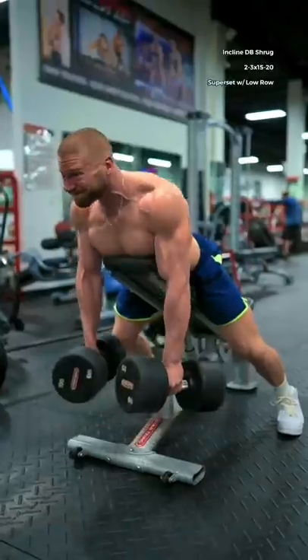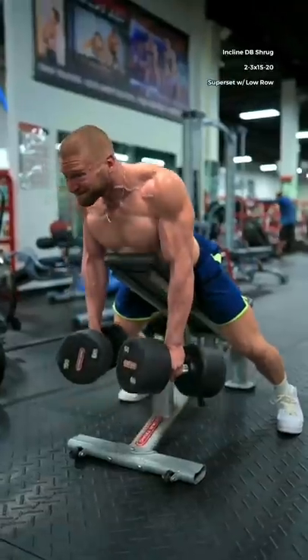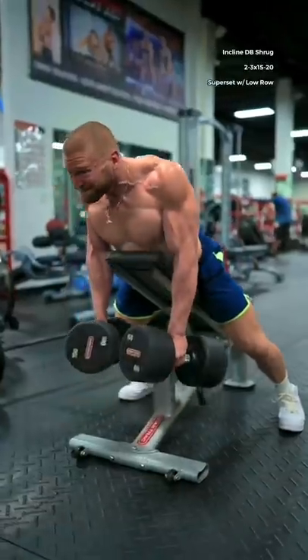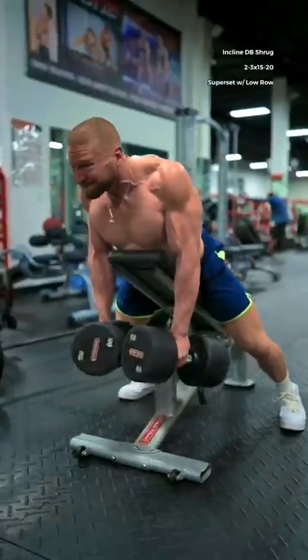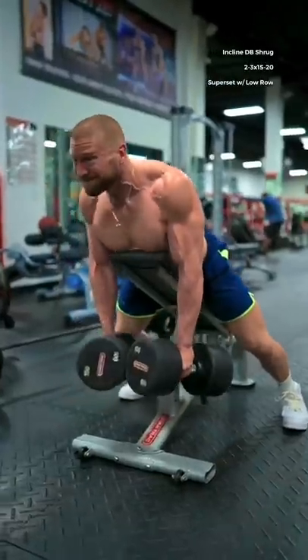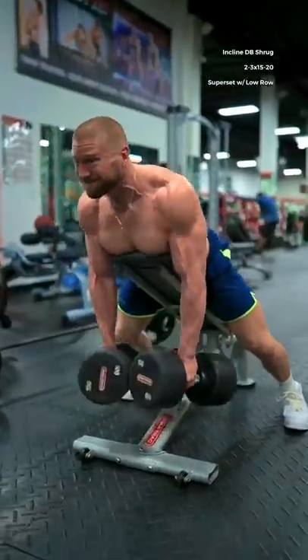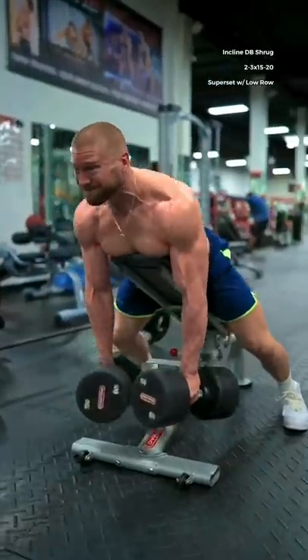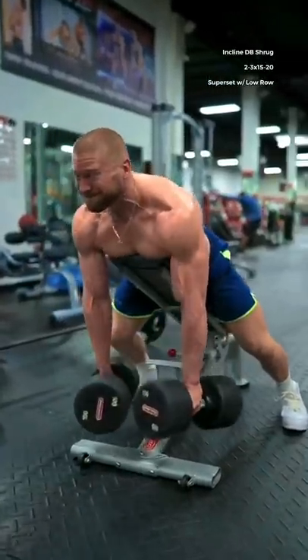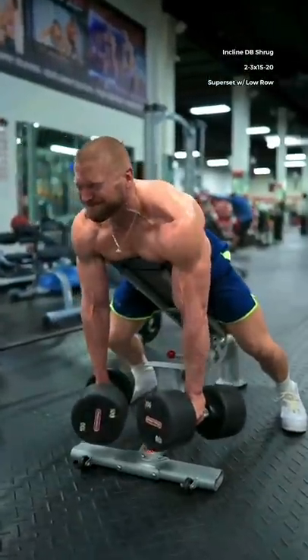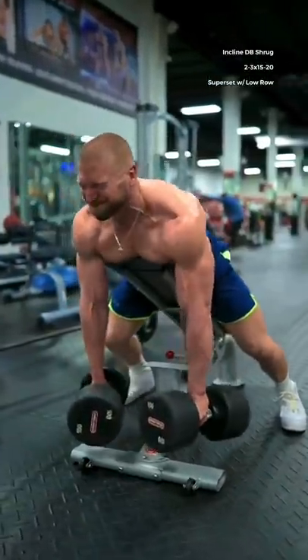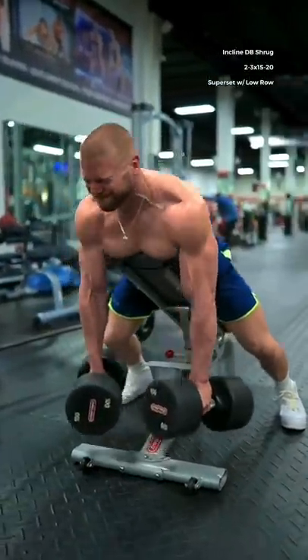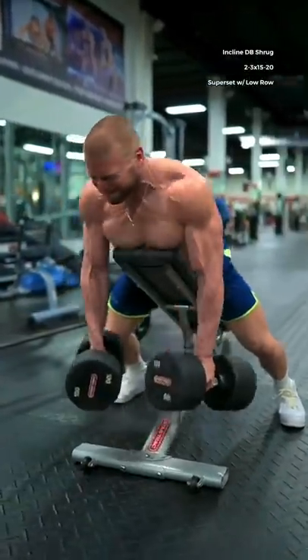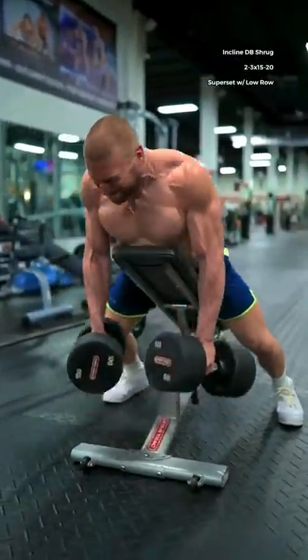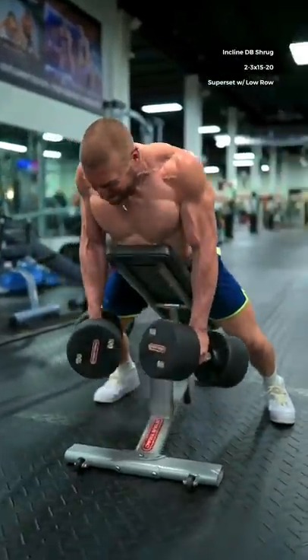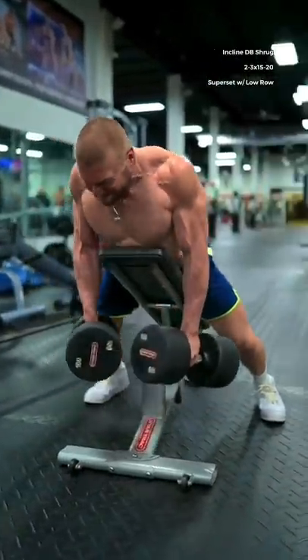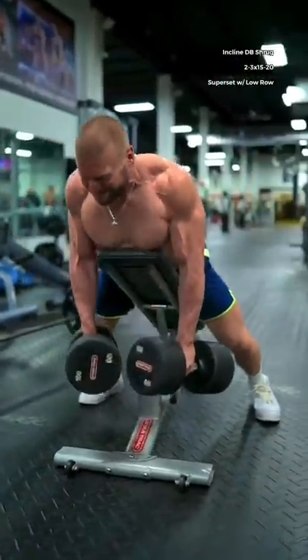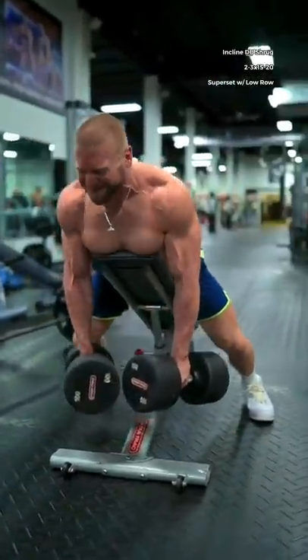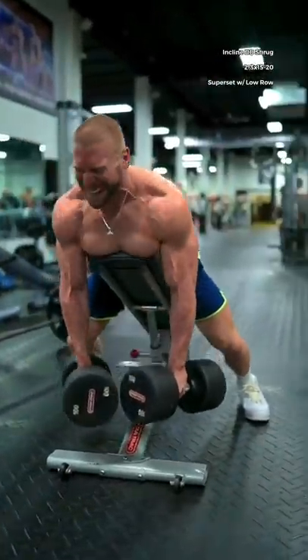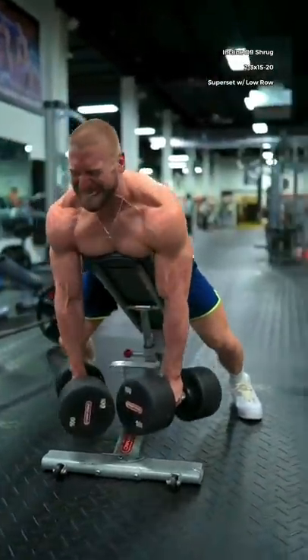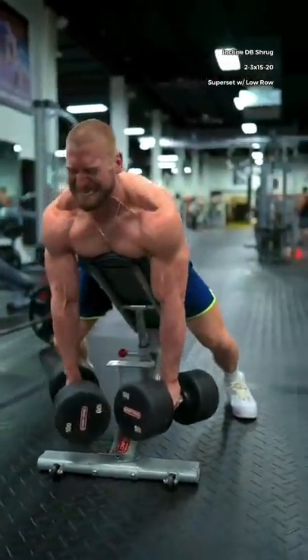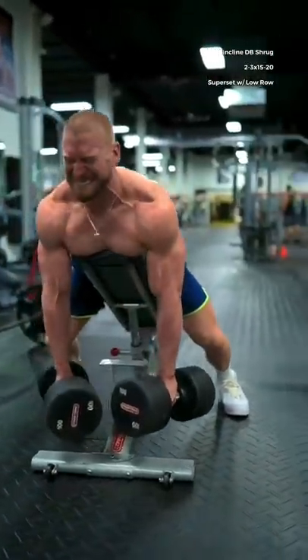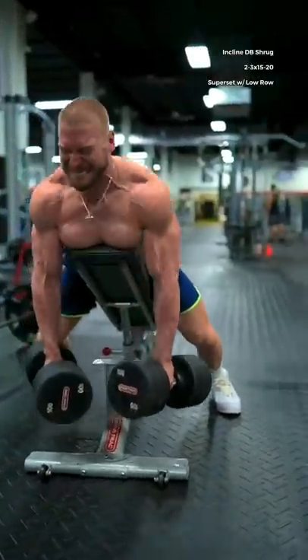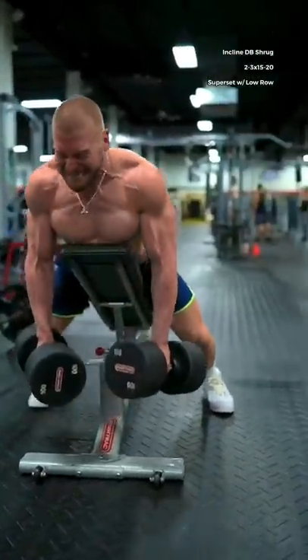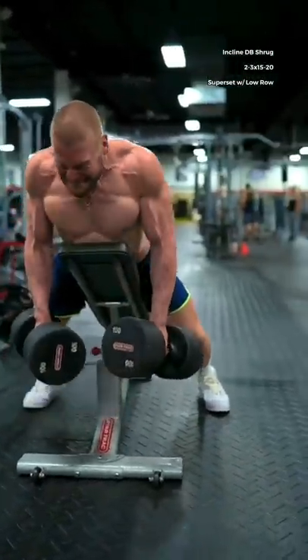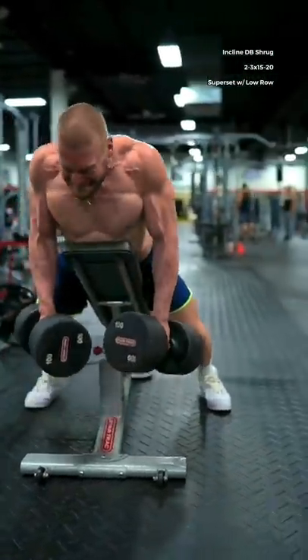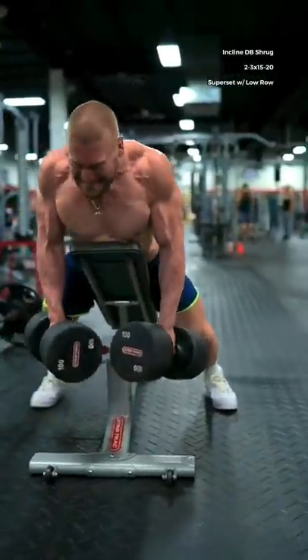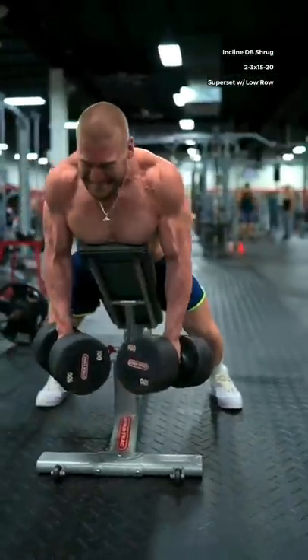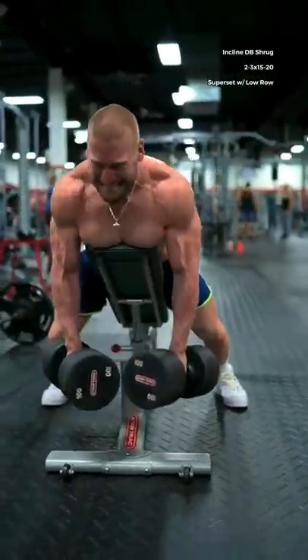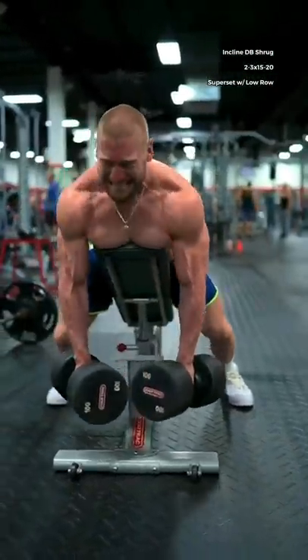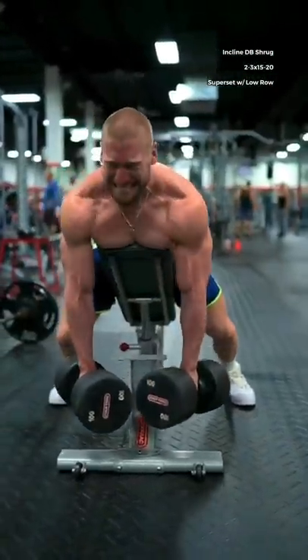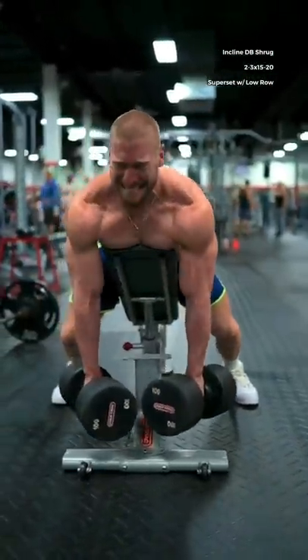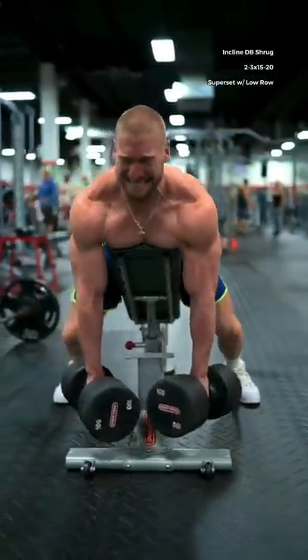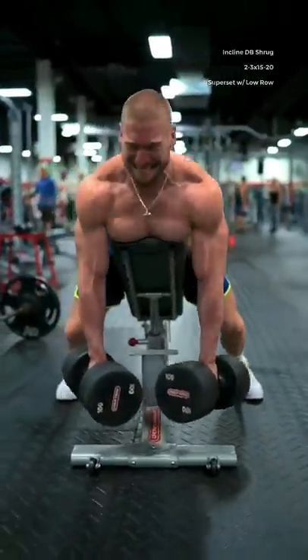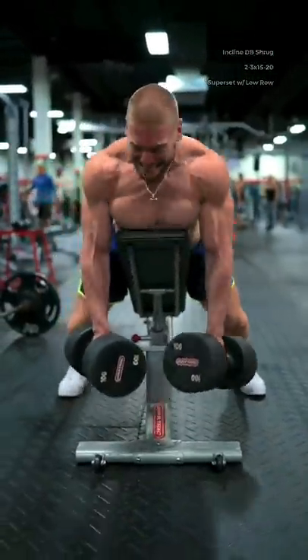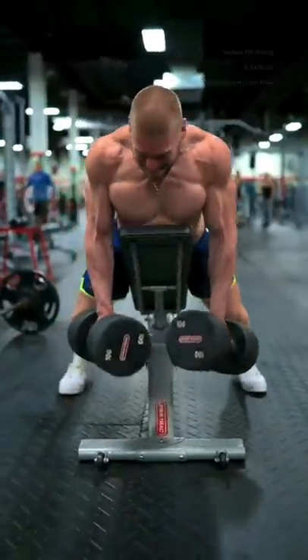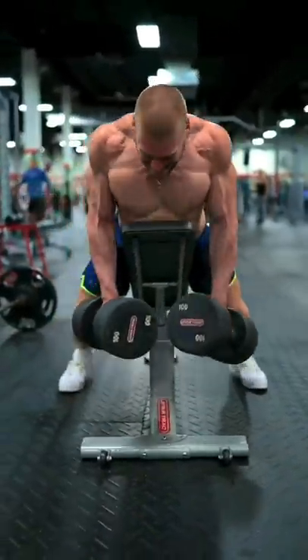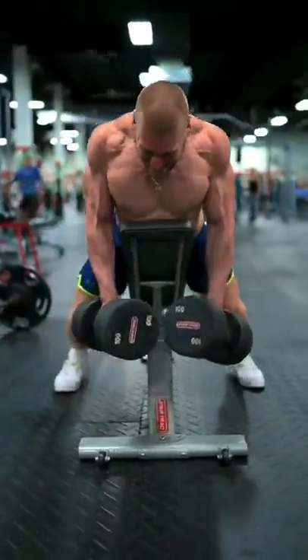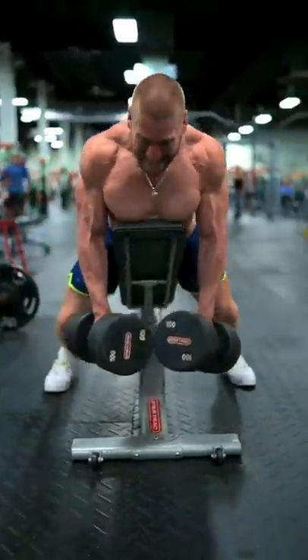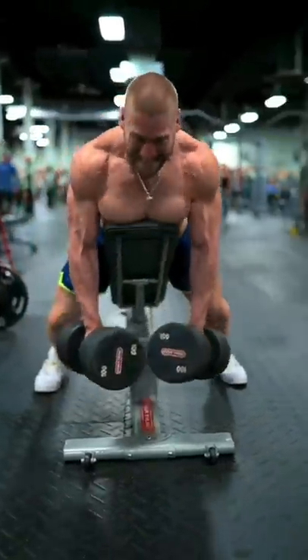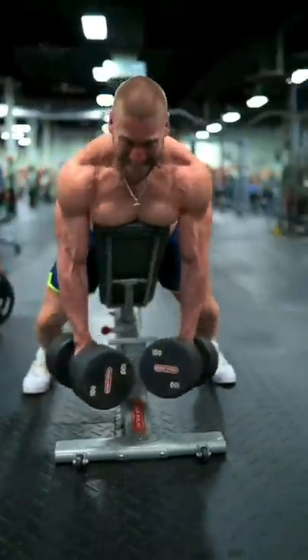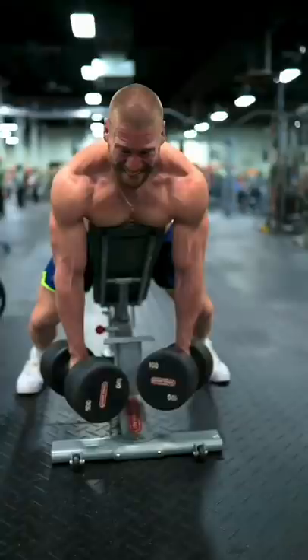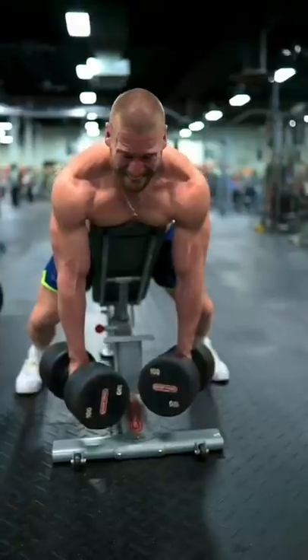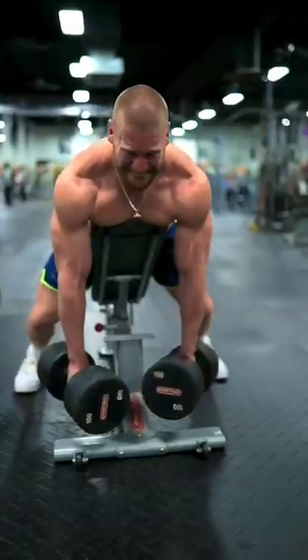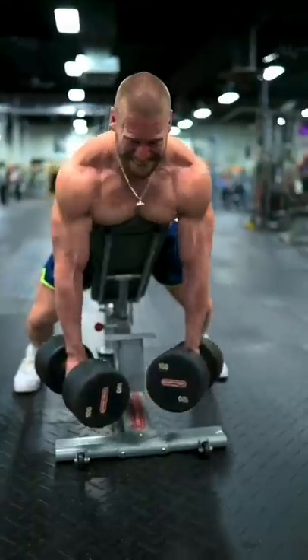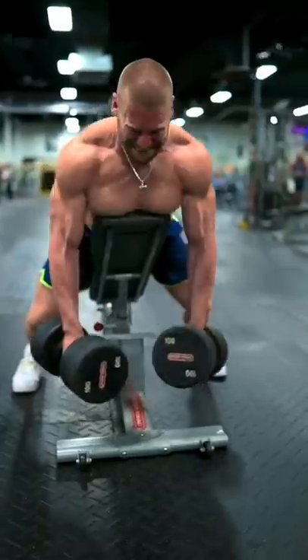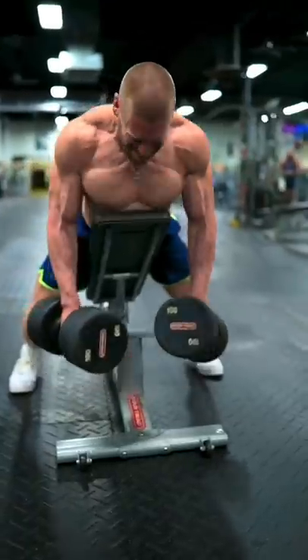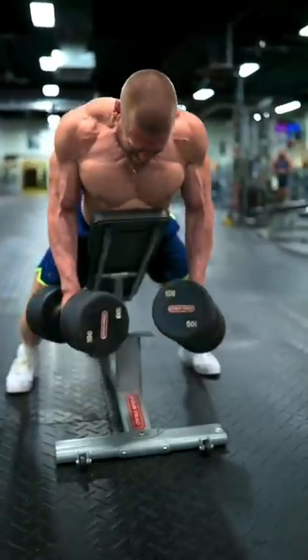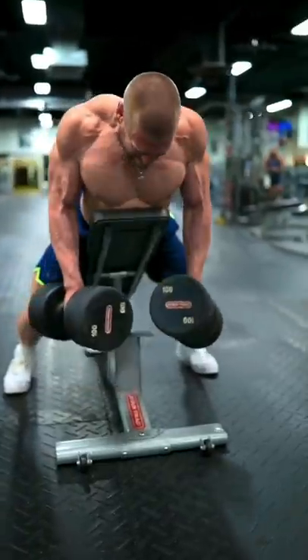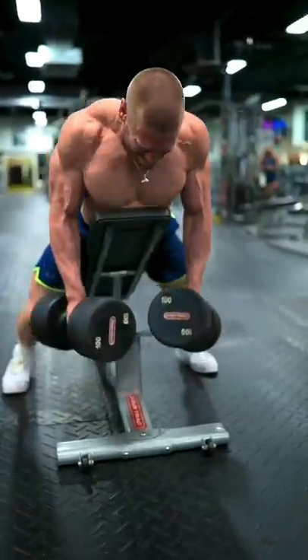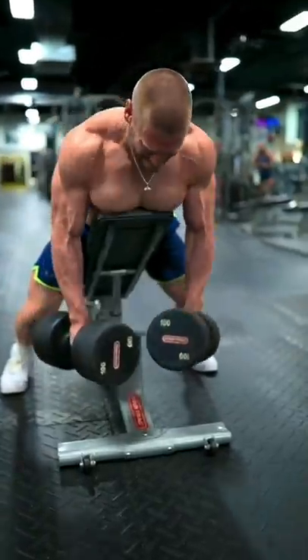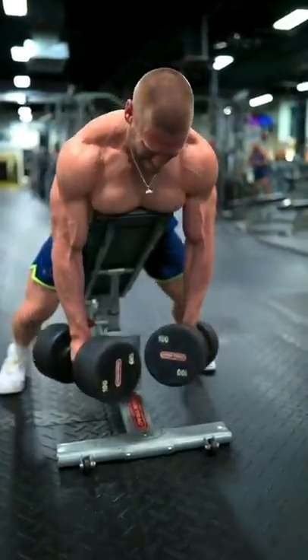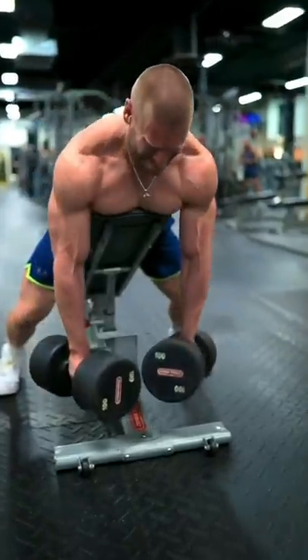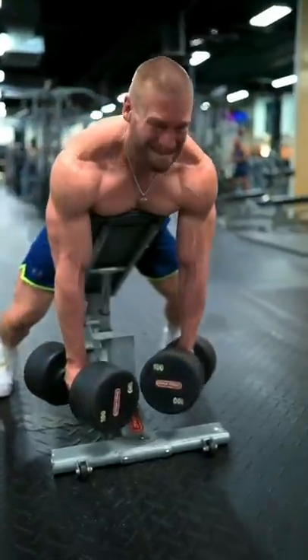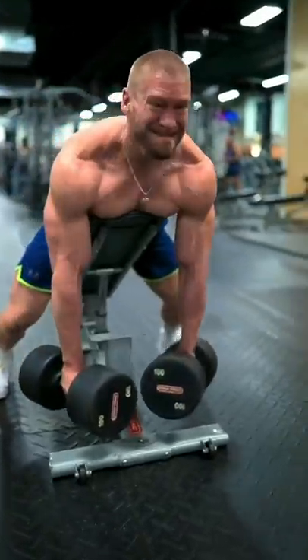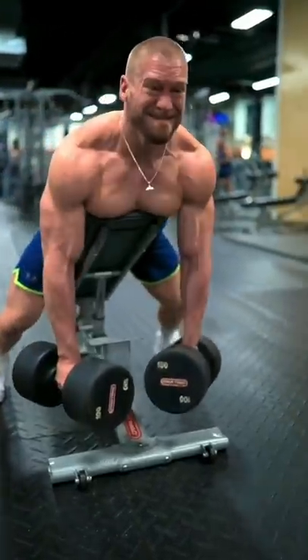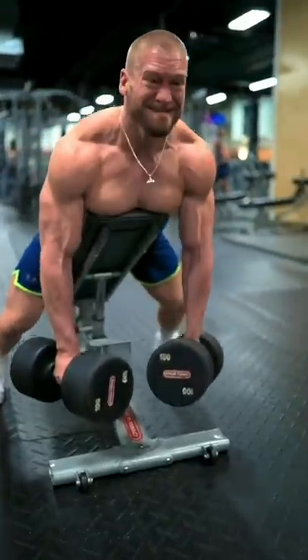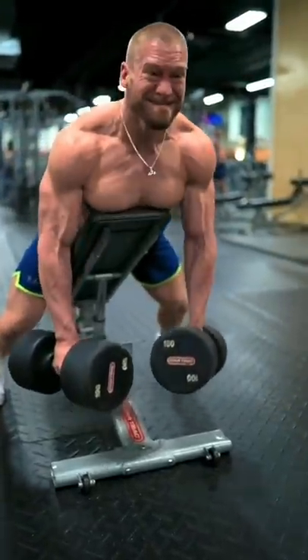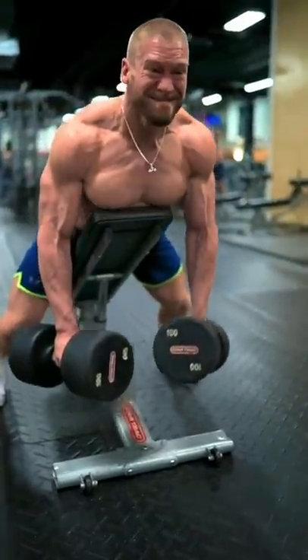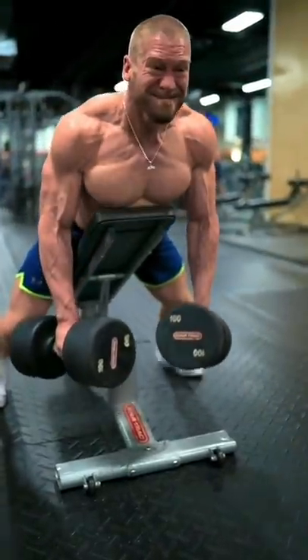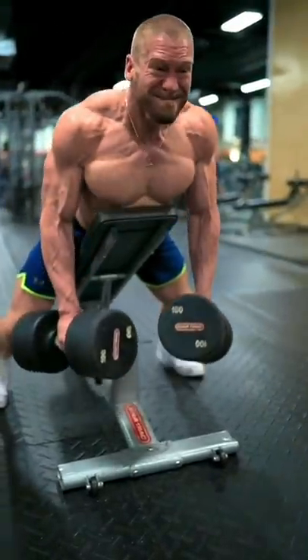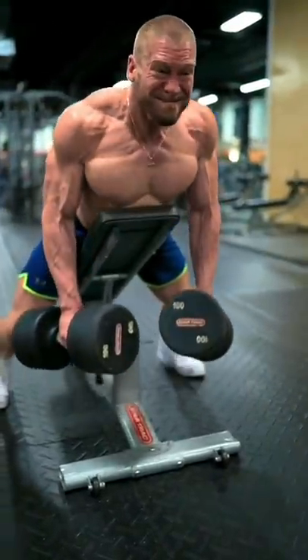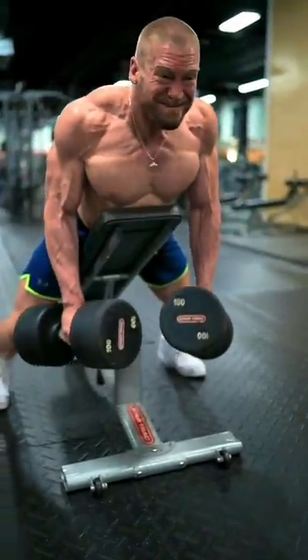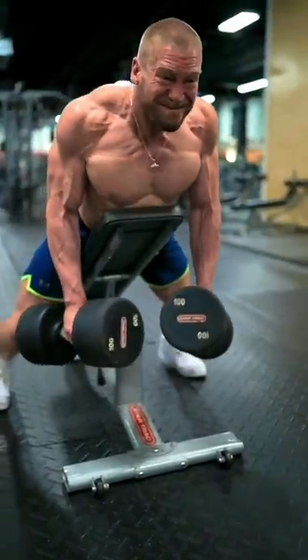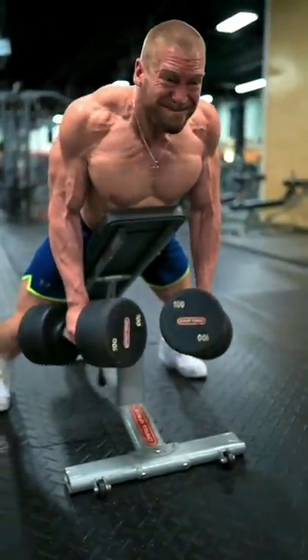Then the incline dumbbell shrug to place extra emphasis on the middle fibers of the traps. As you pull back, imagine that you're trying to pinch a penny between your shoulder blades.